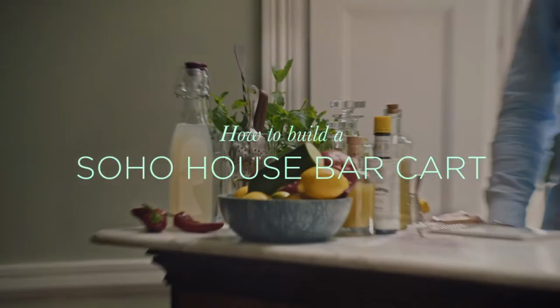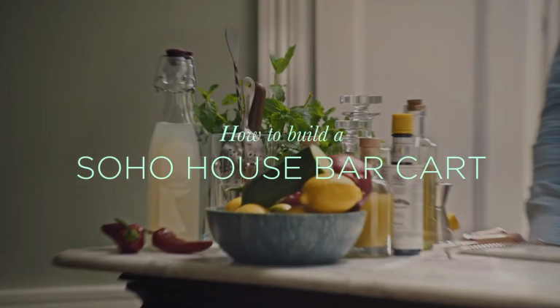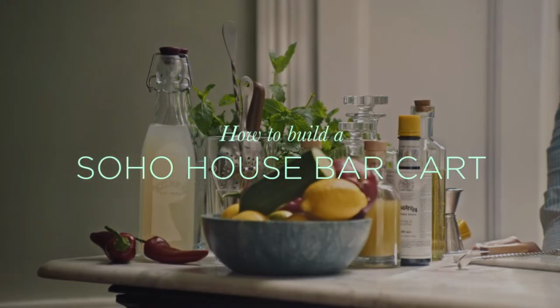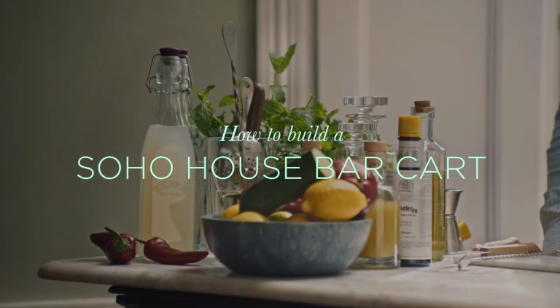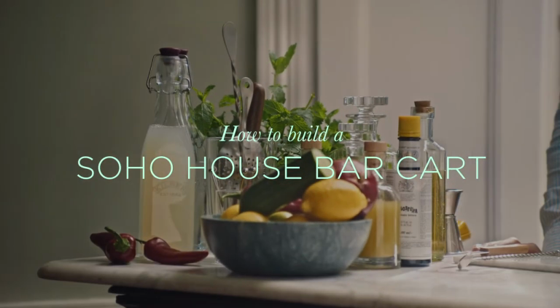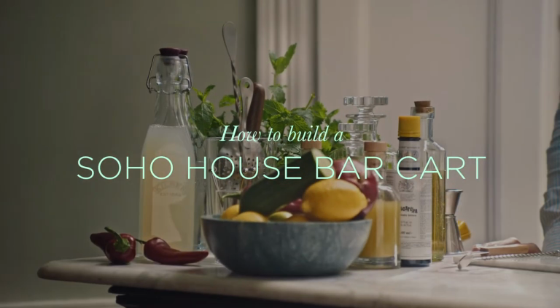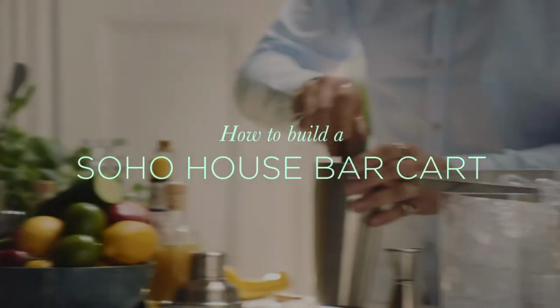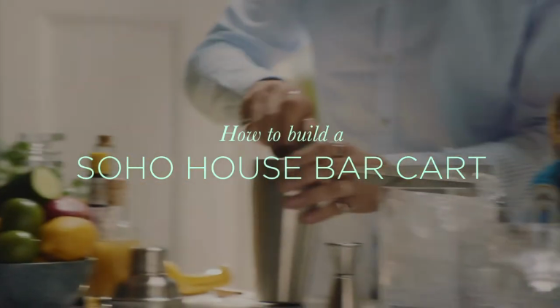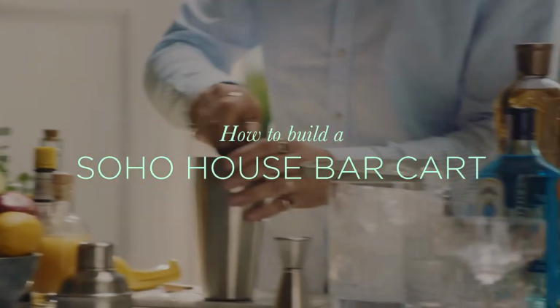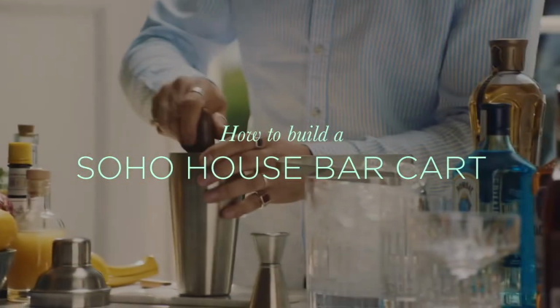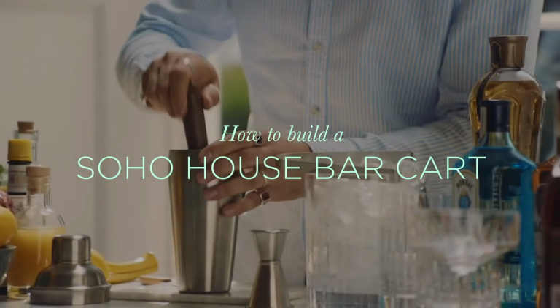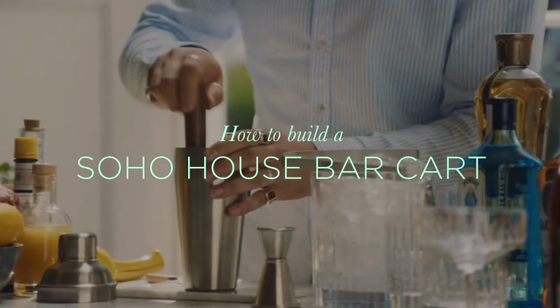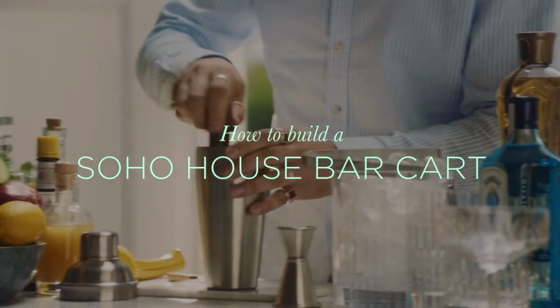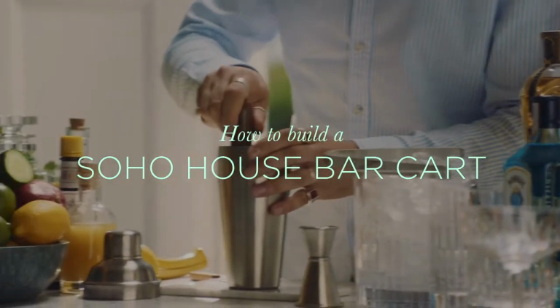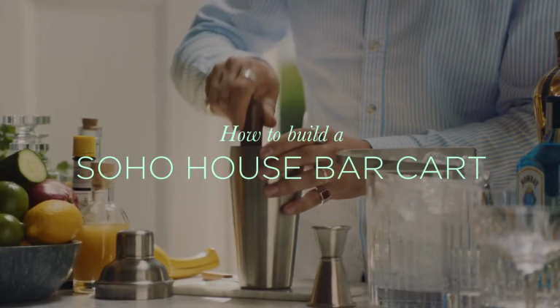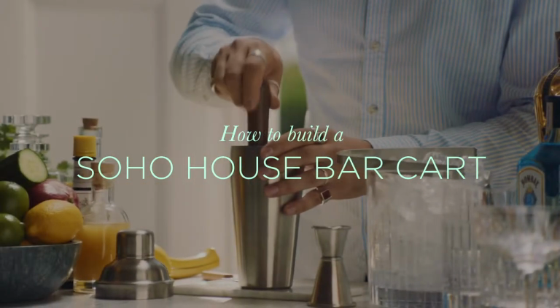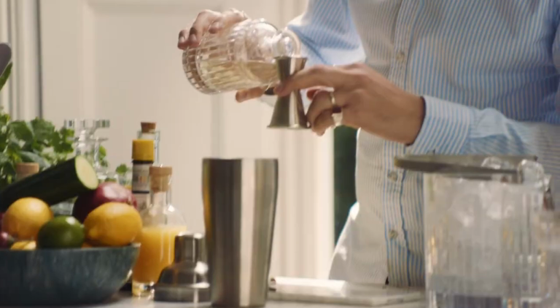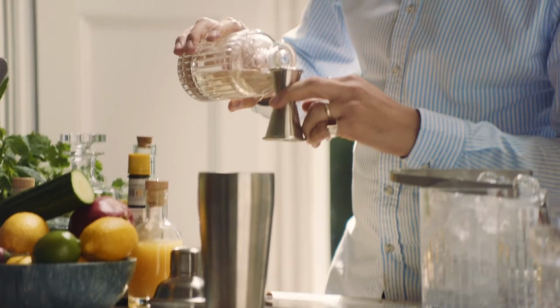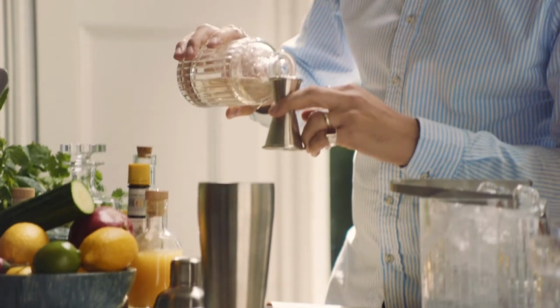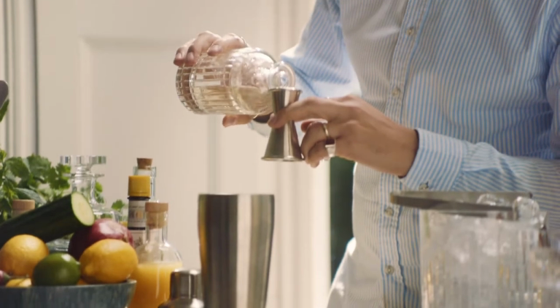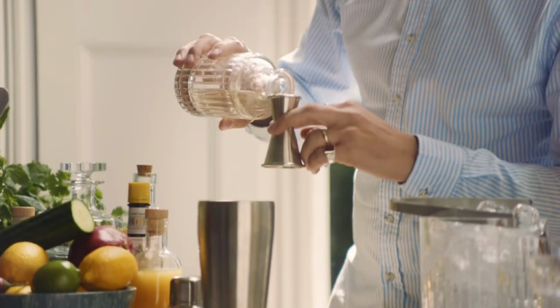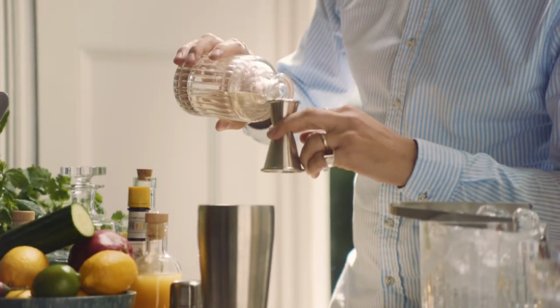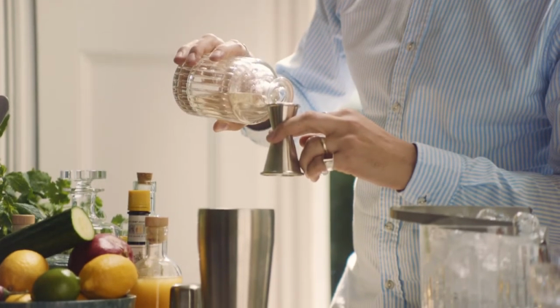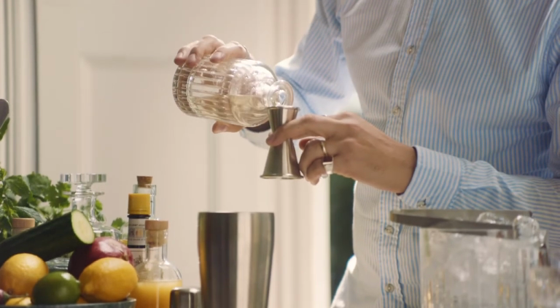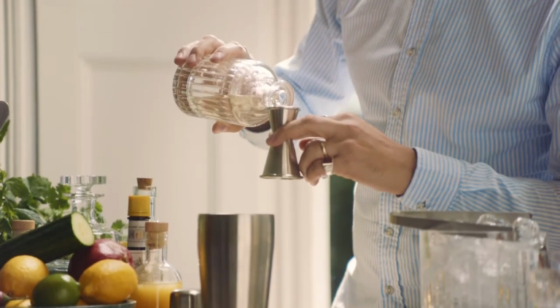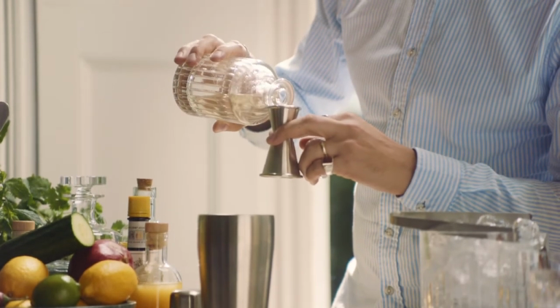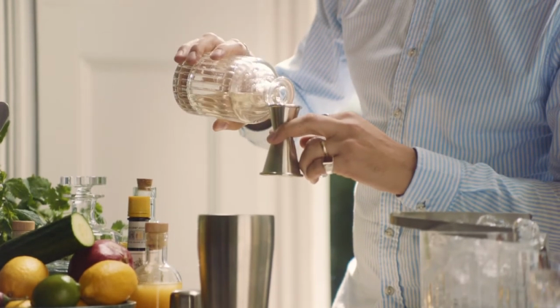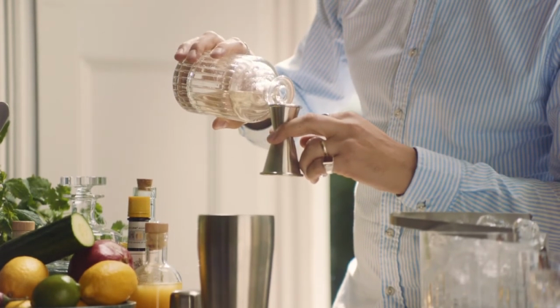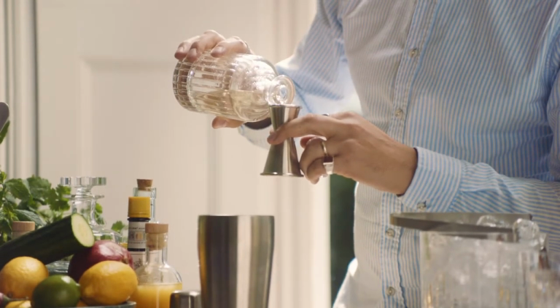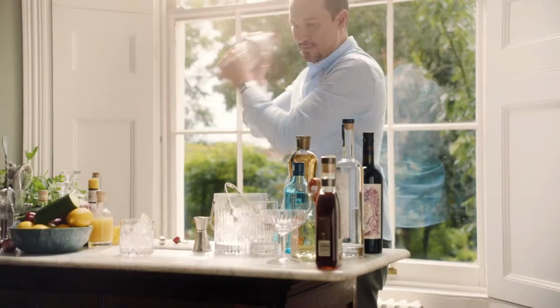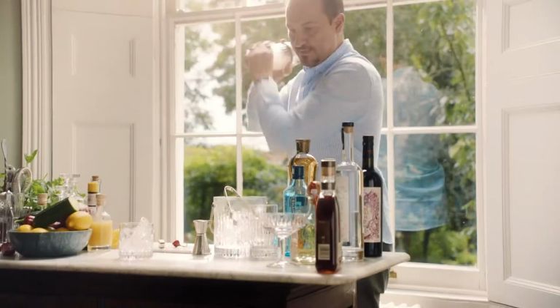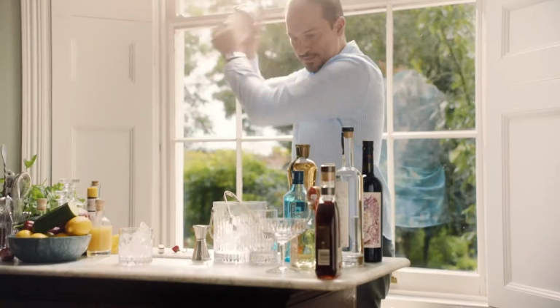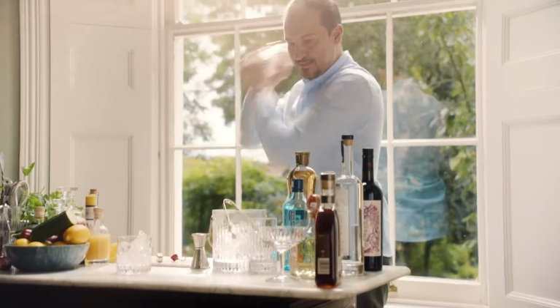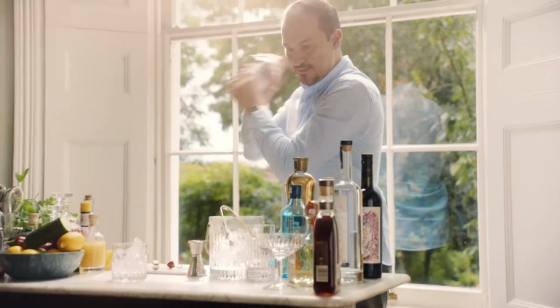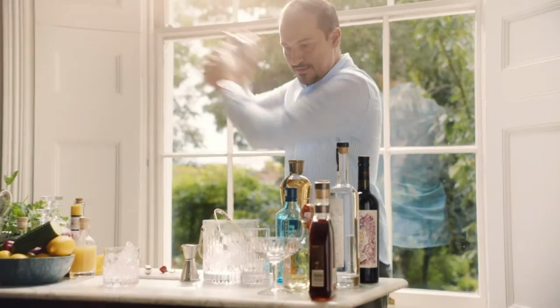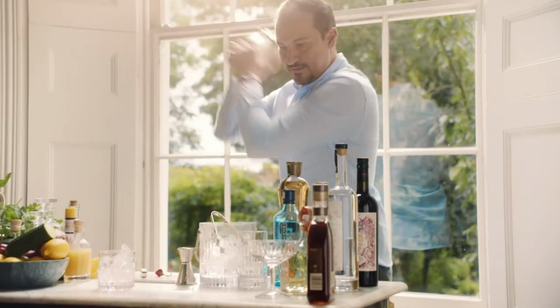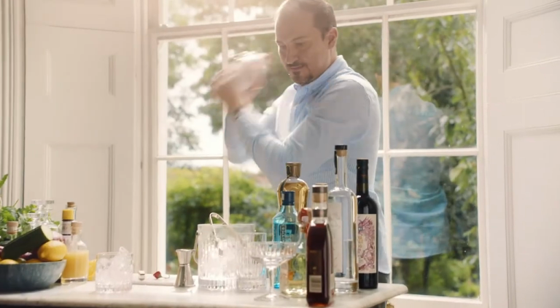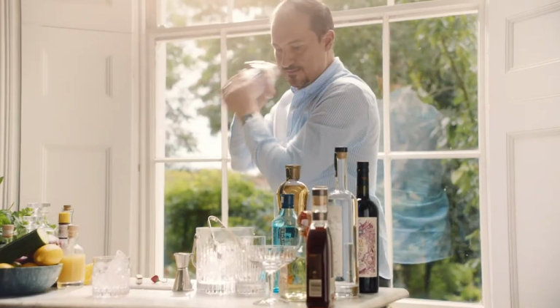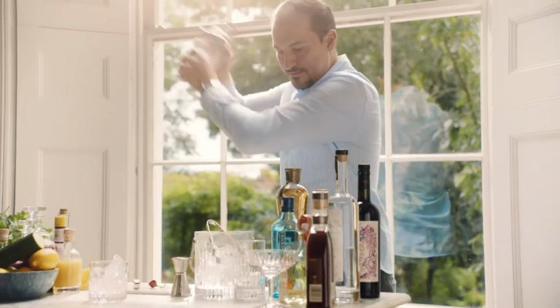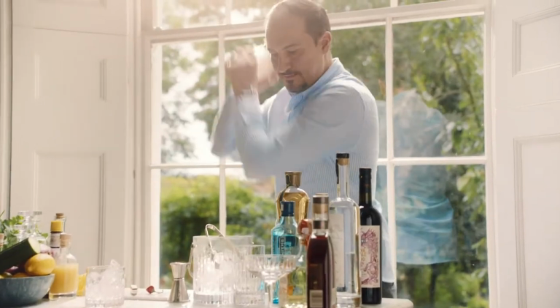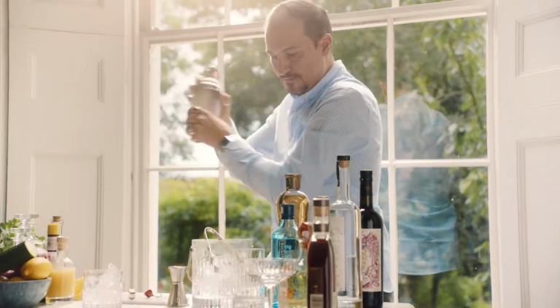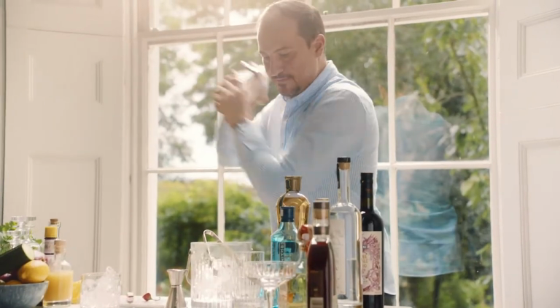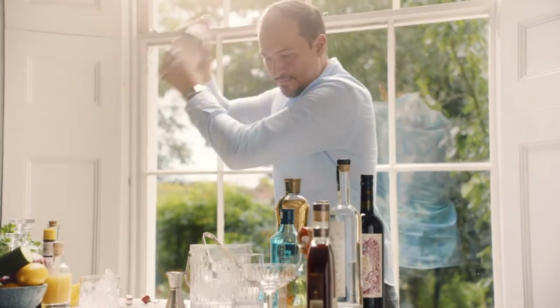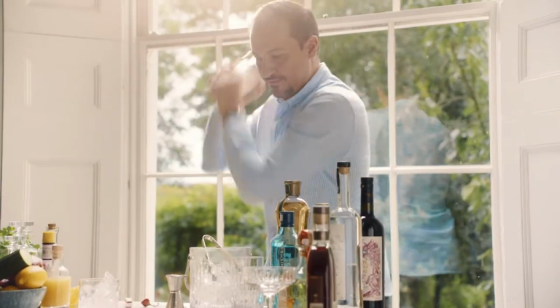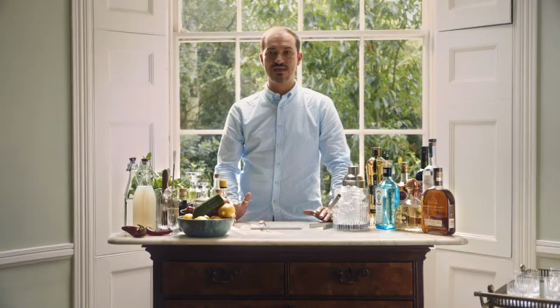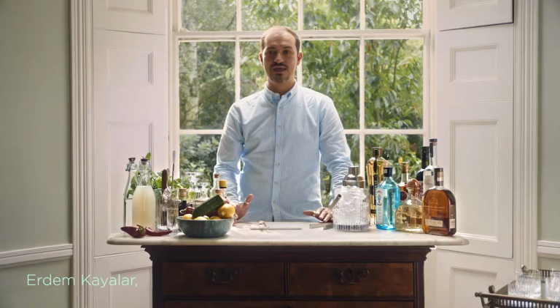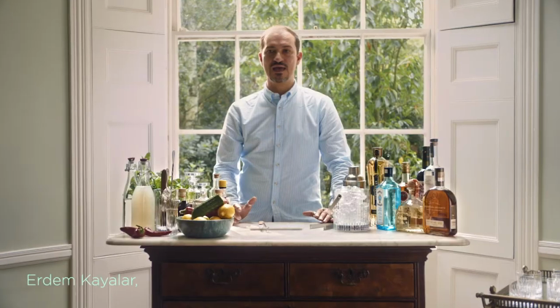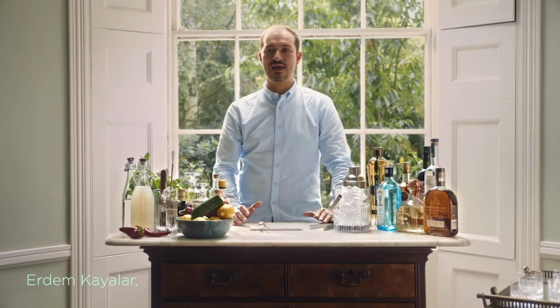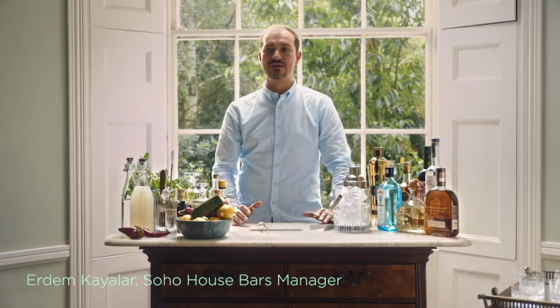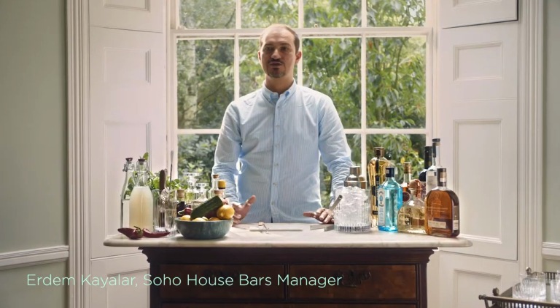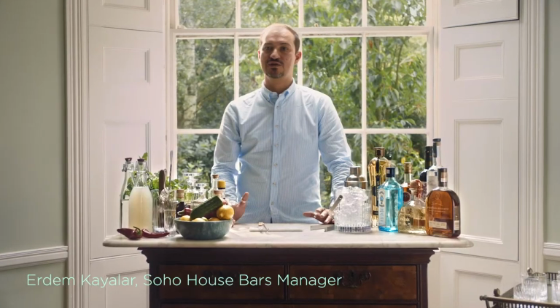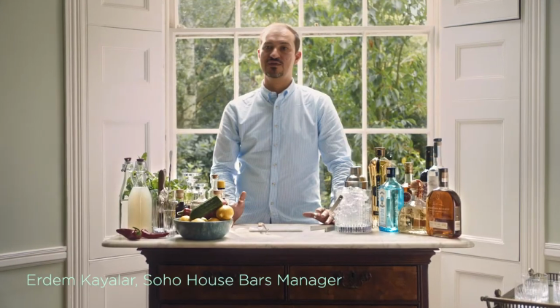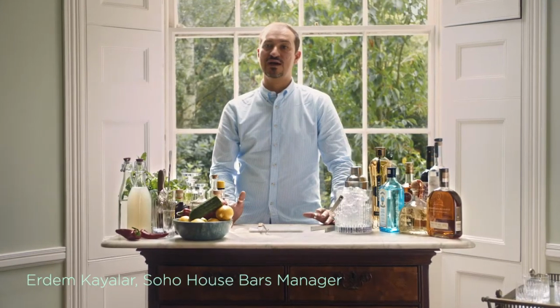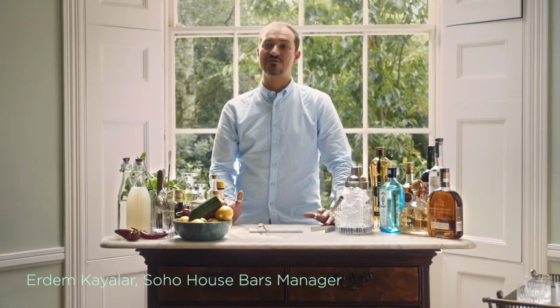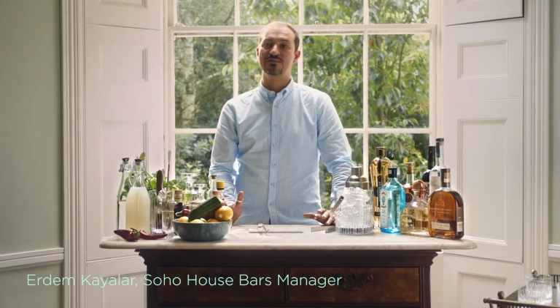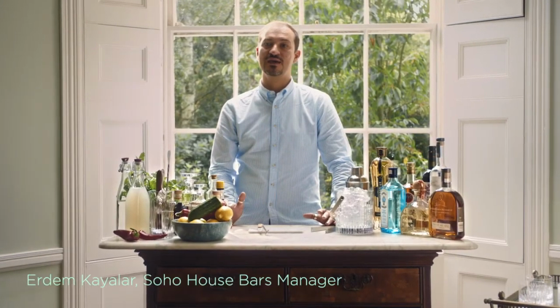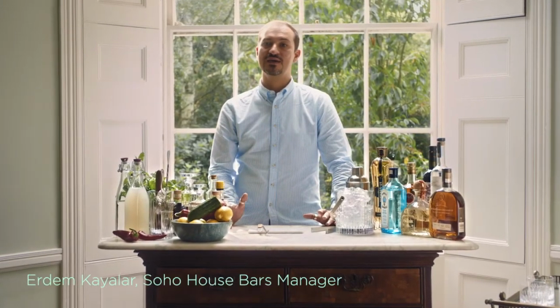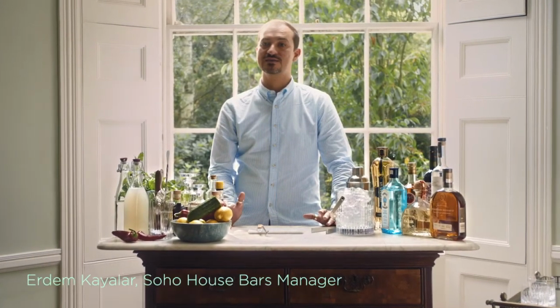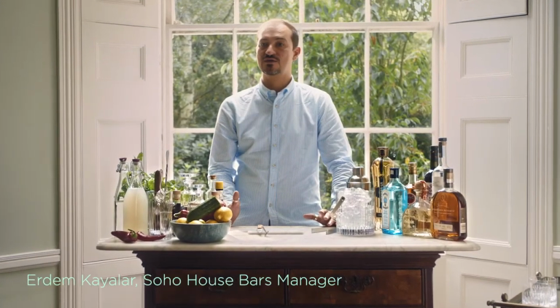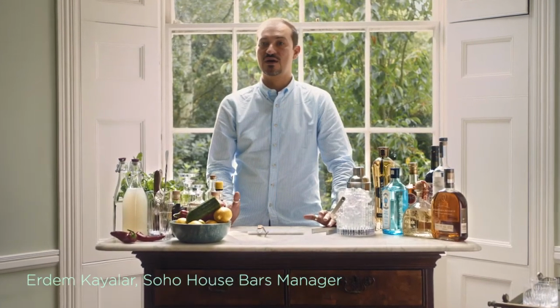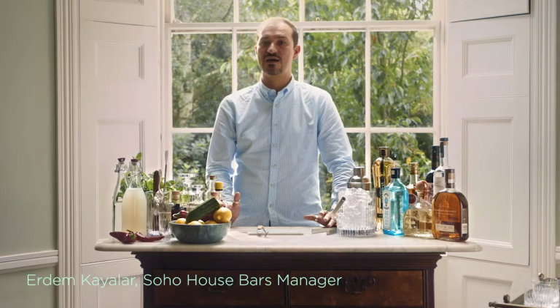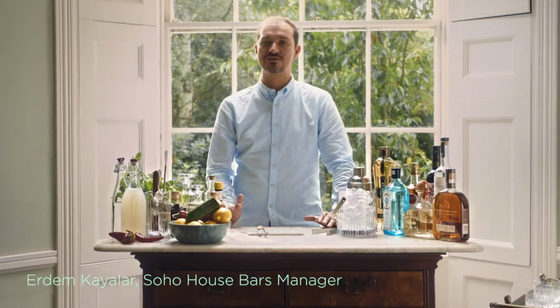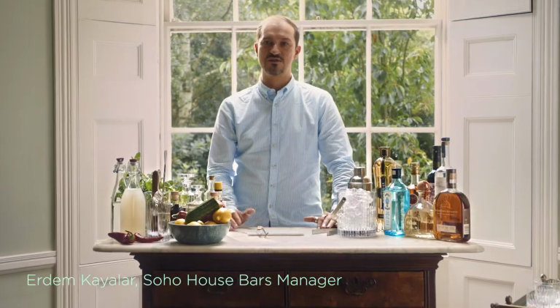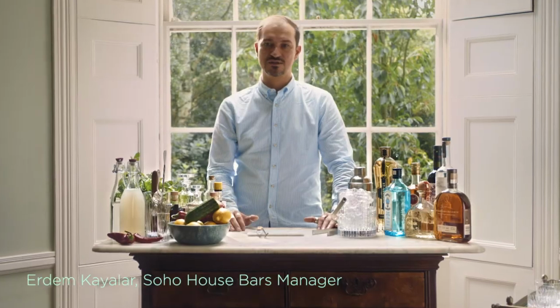I'm Erdem, I'm Soho's UK bars manager. Today I'm going to show you how to stock a bar cart and show you how to make a Soho cocktail.